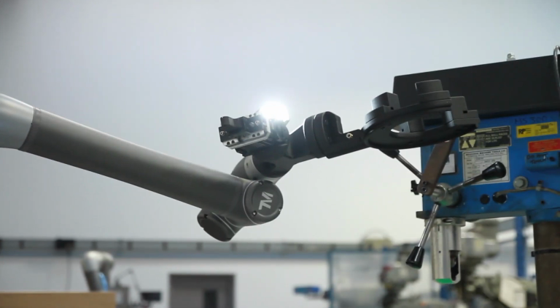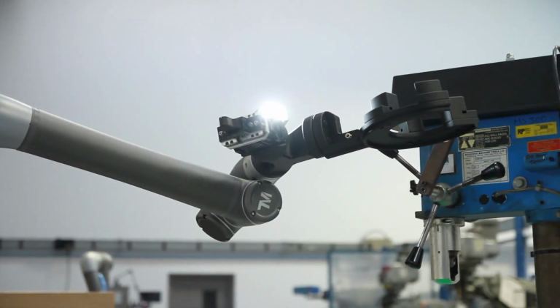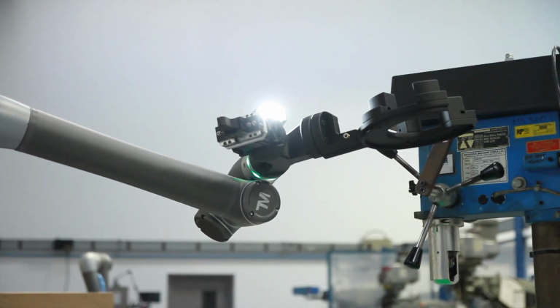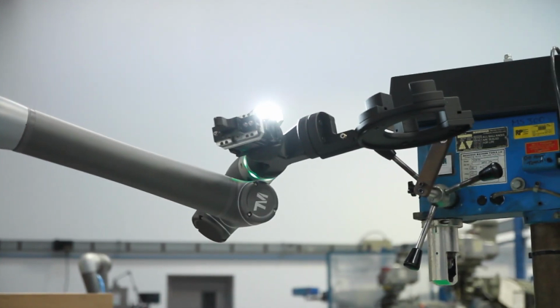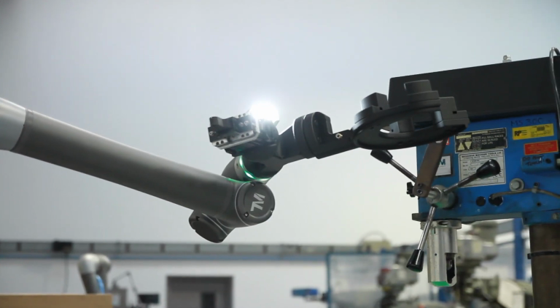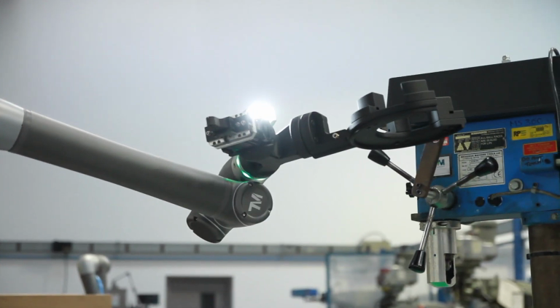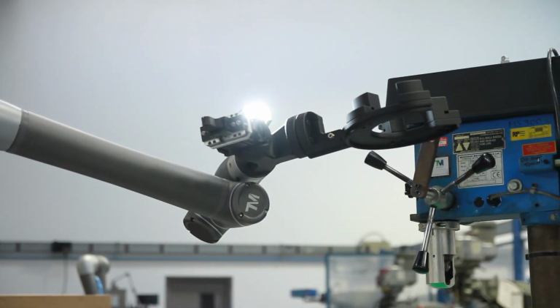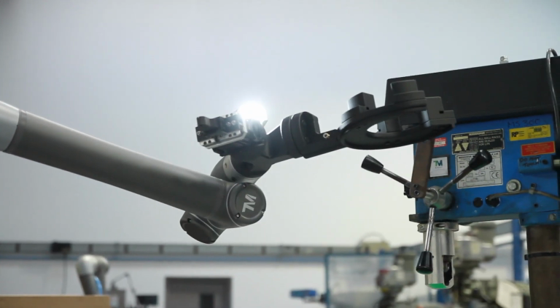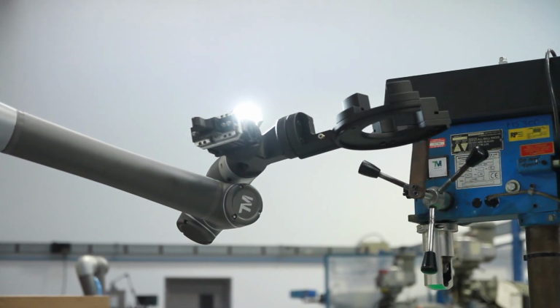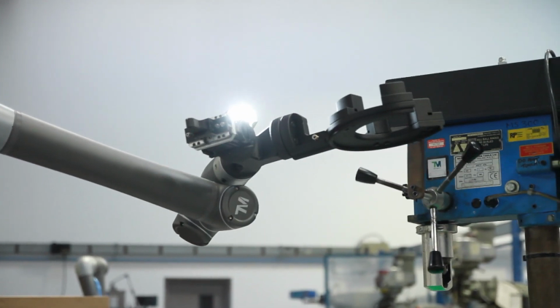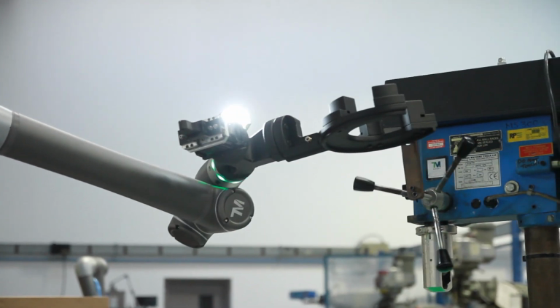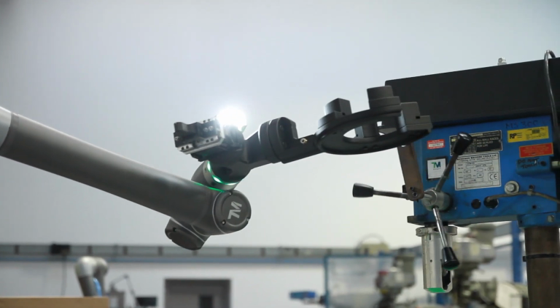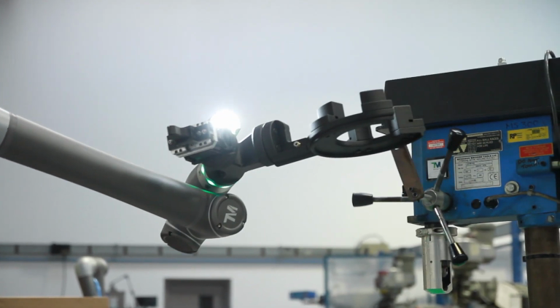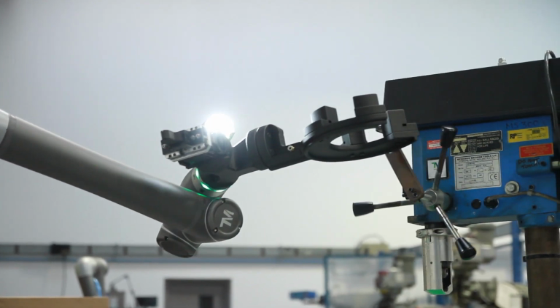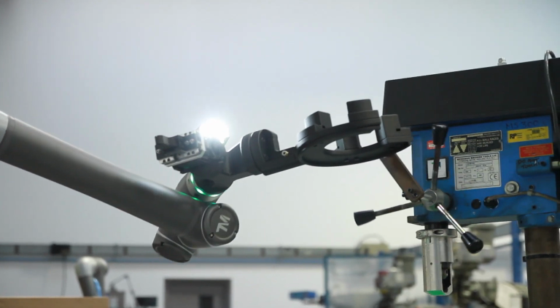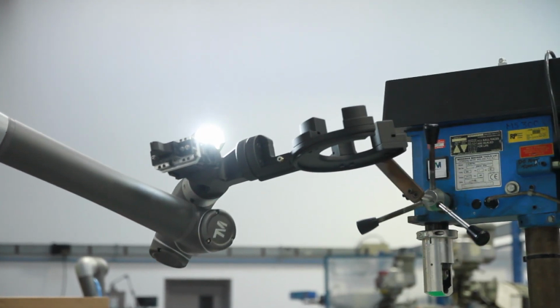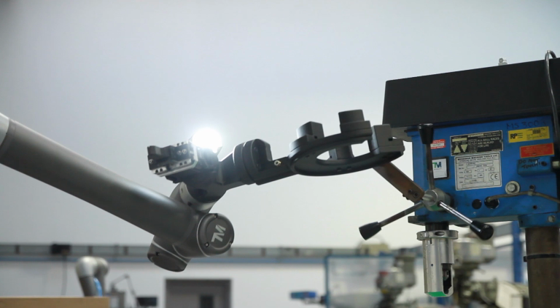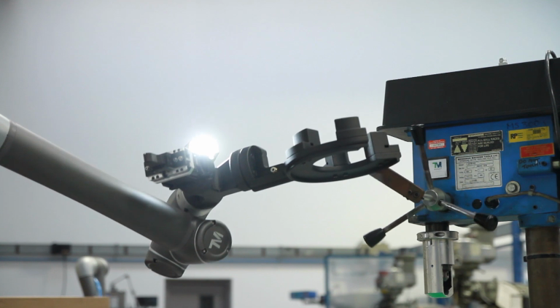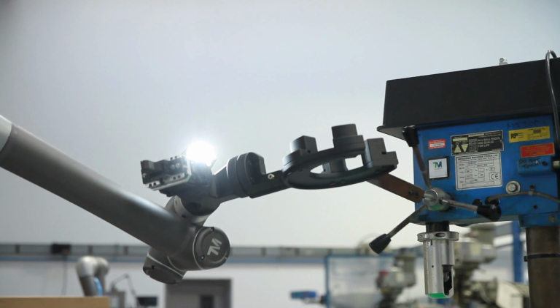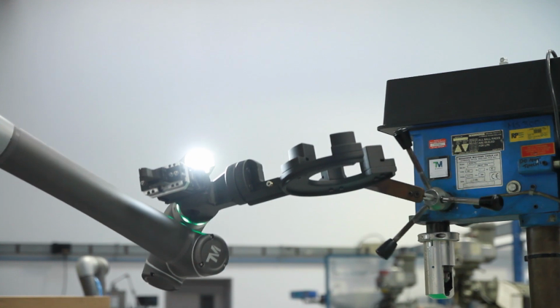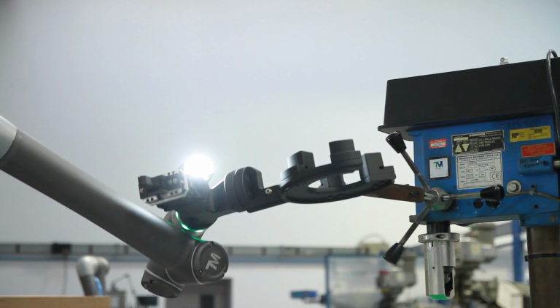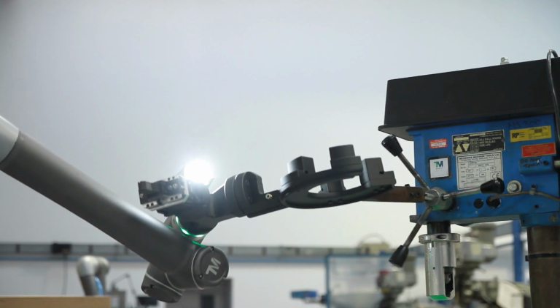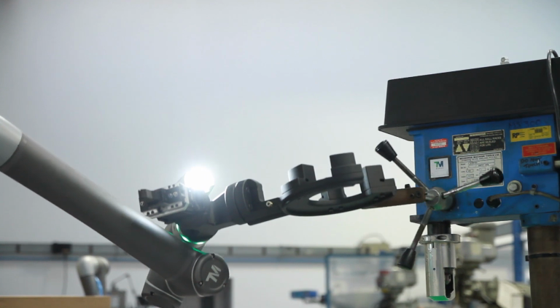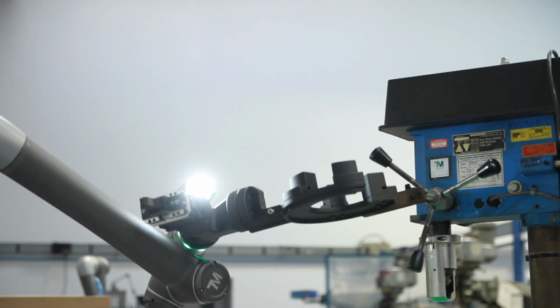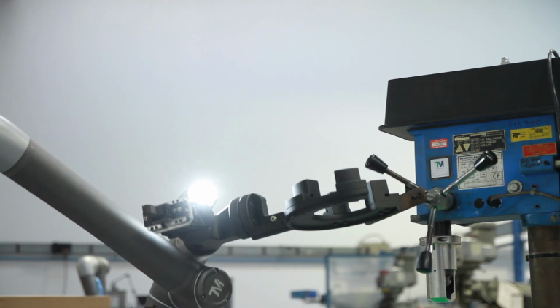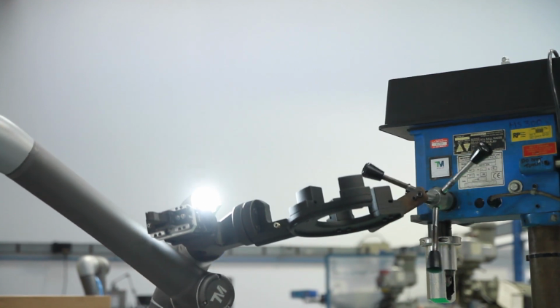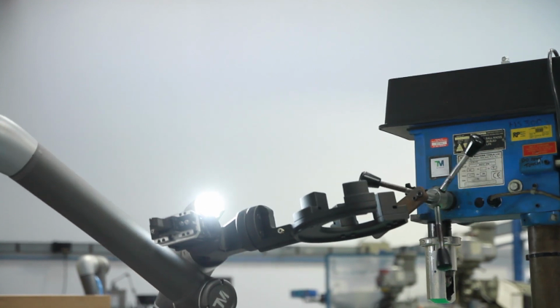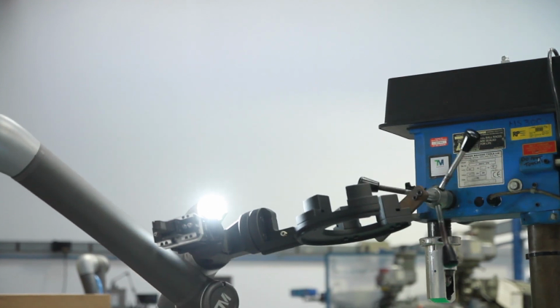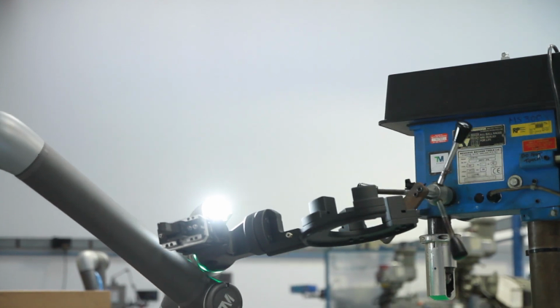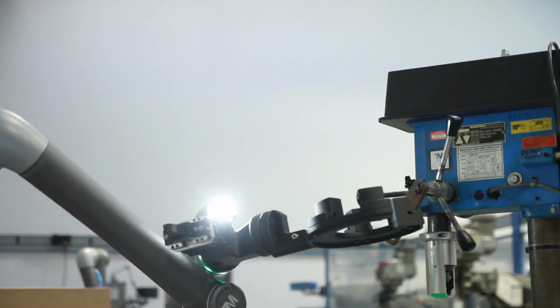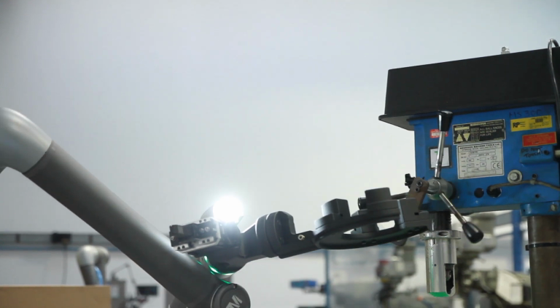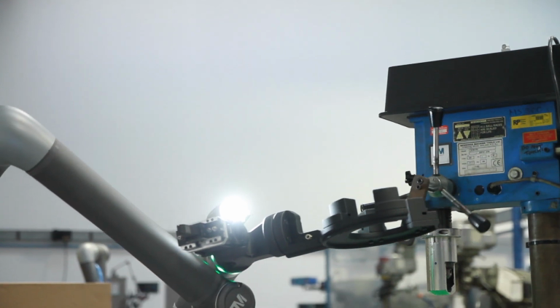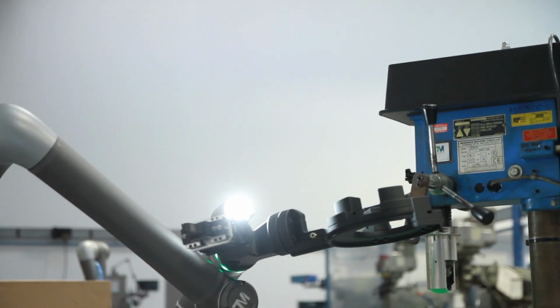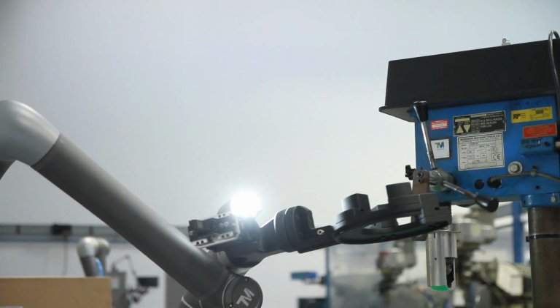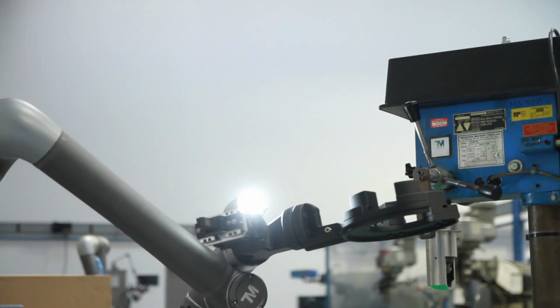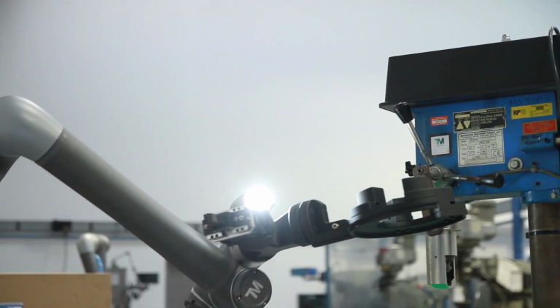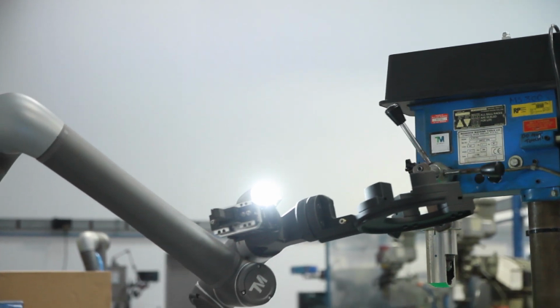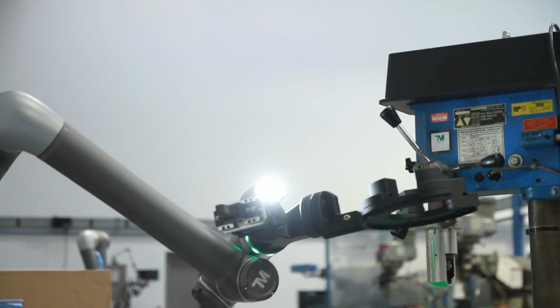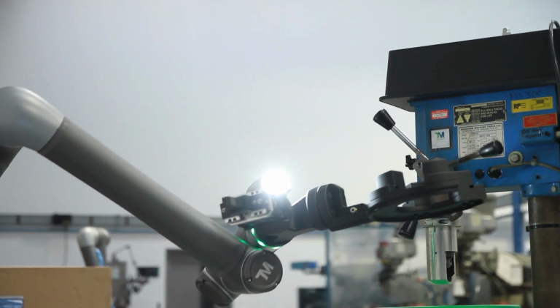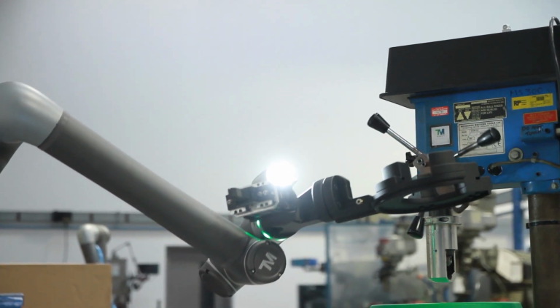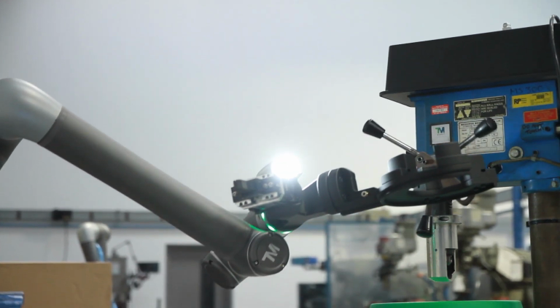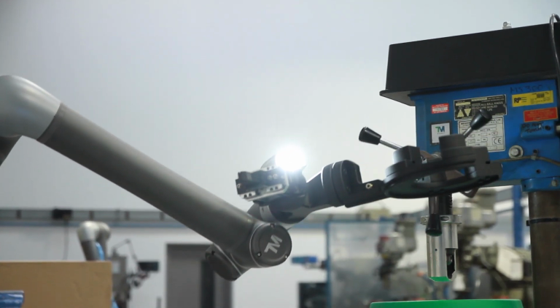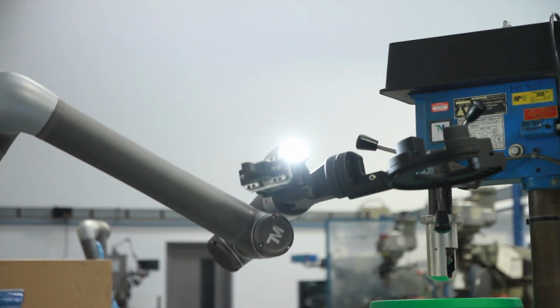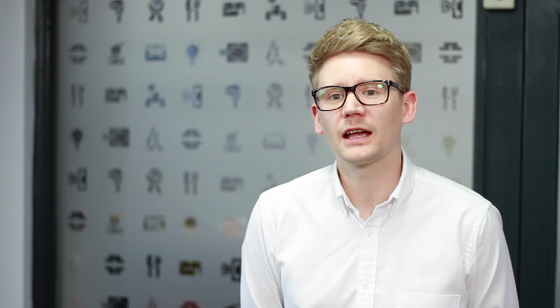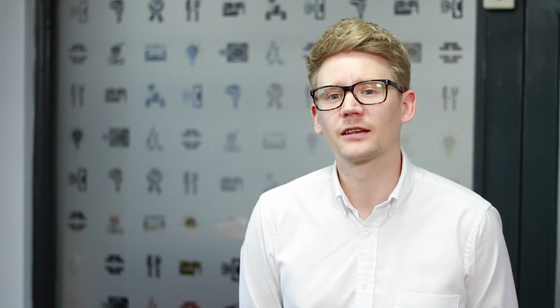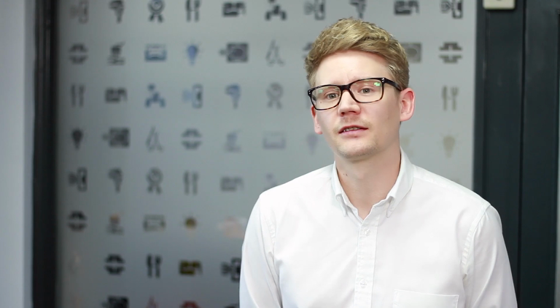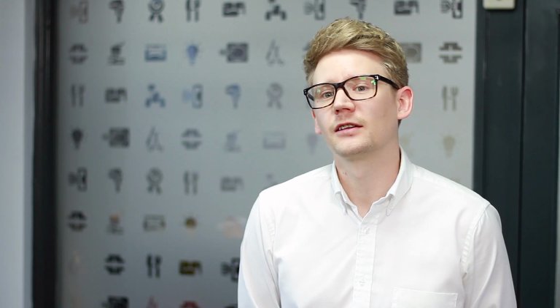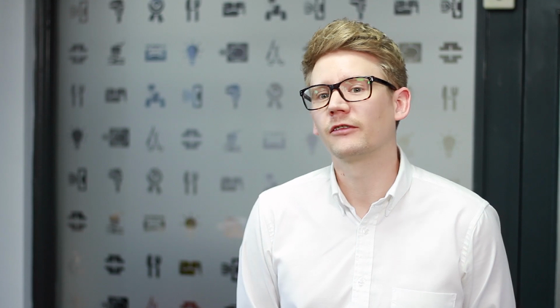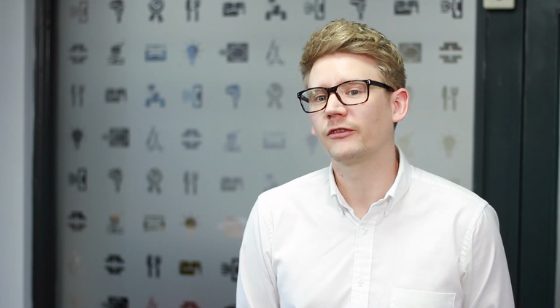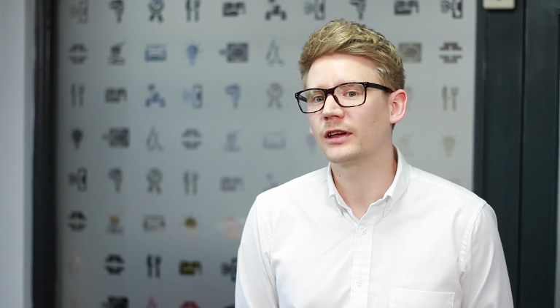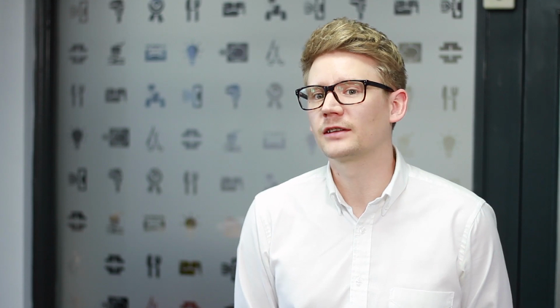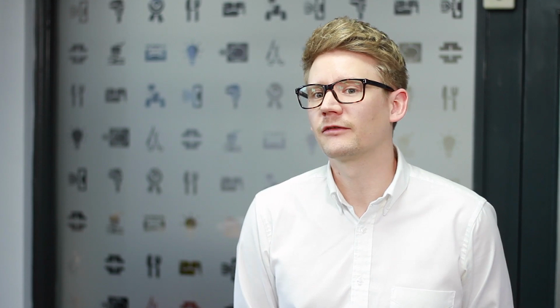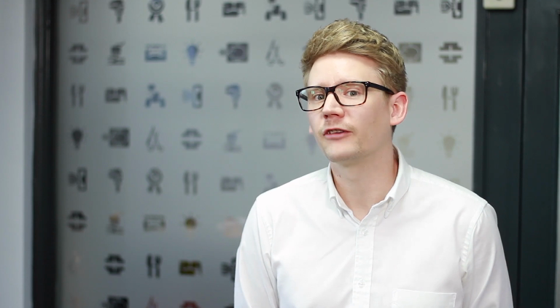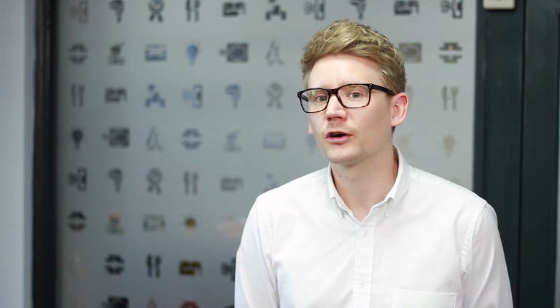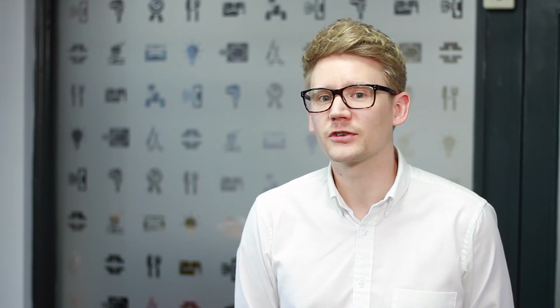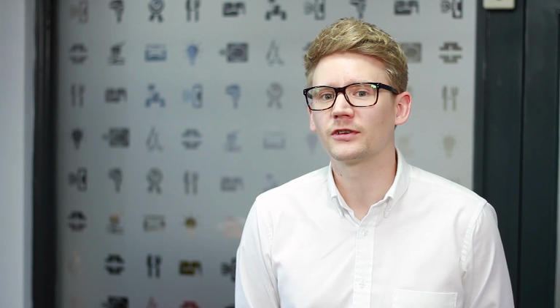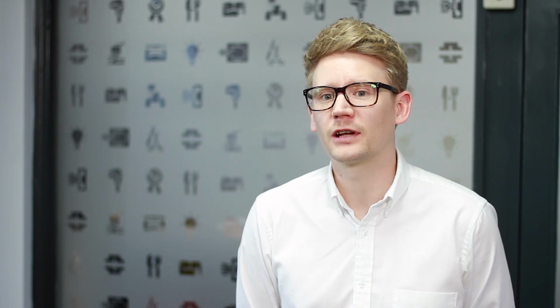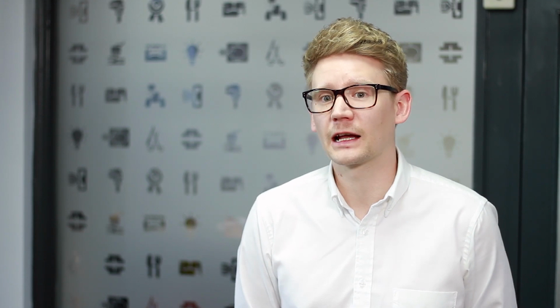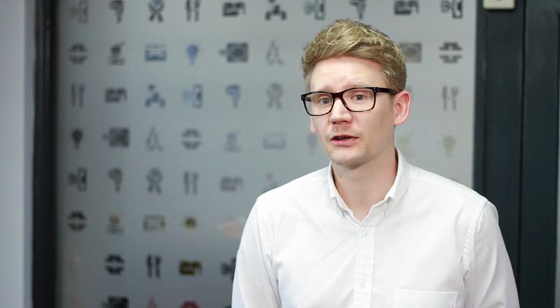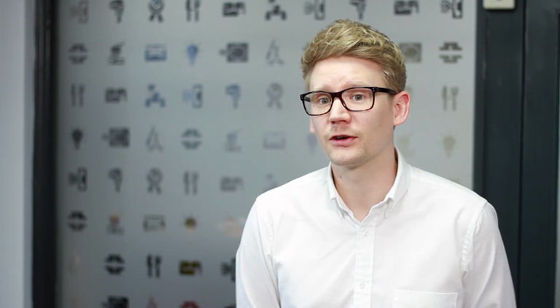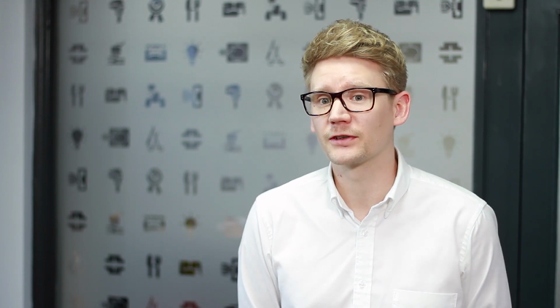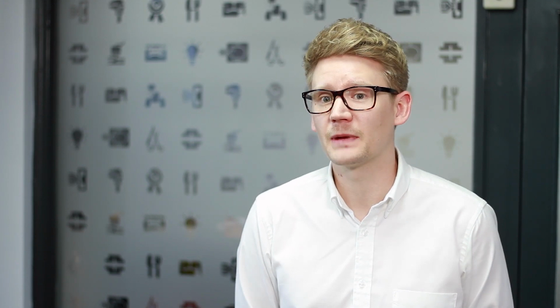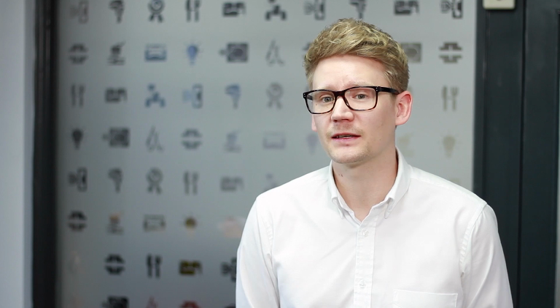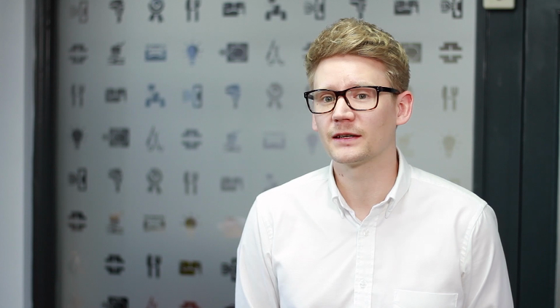Other benefits include being able to produce functional prototypes which allow us to check fit, function and cosmetics.